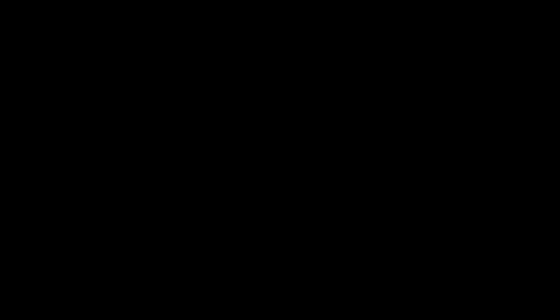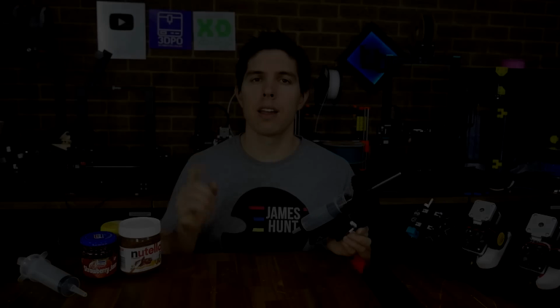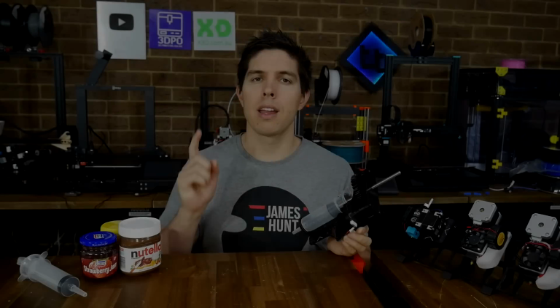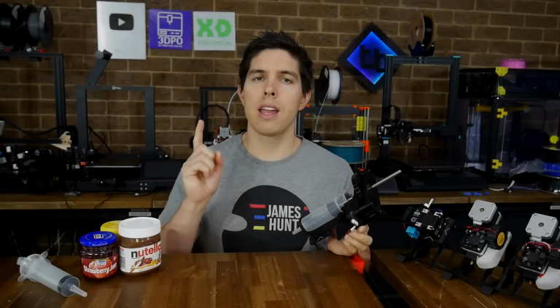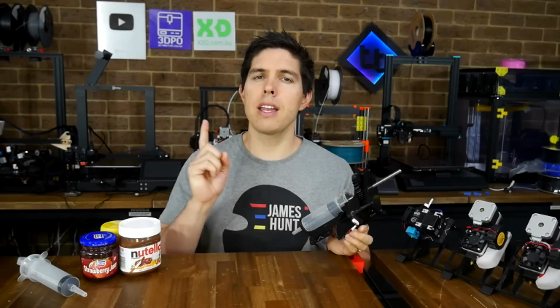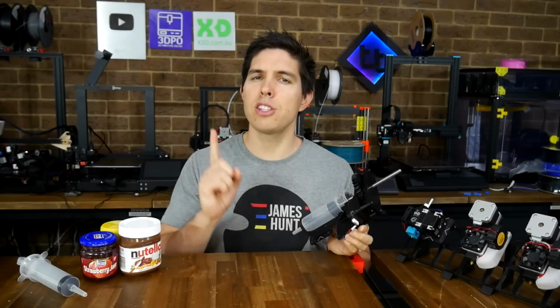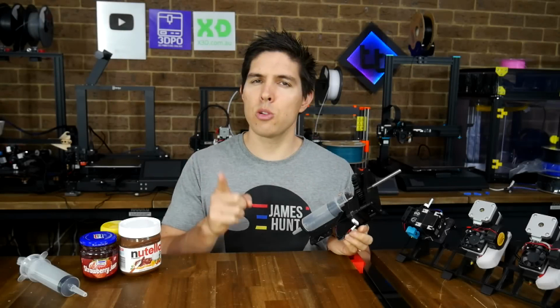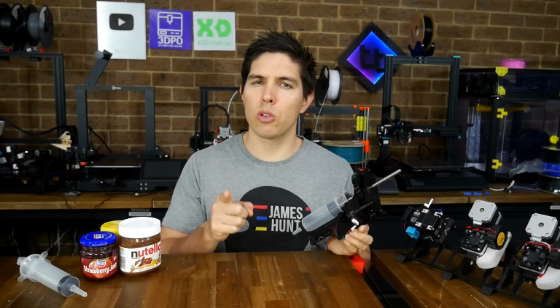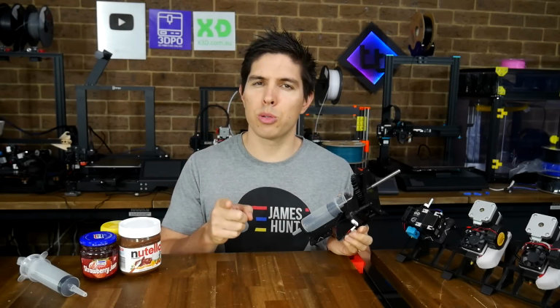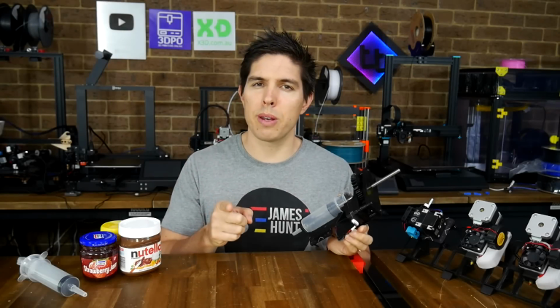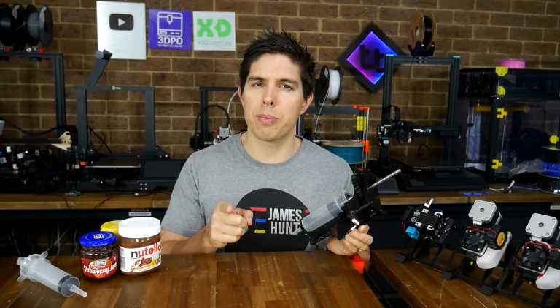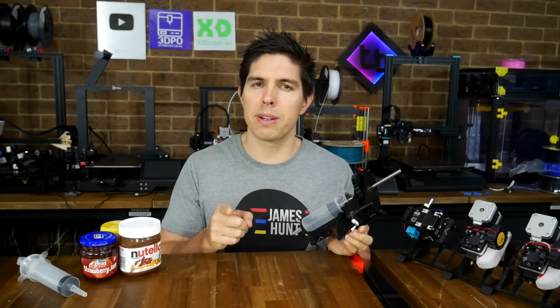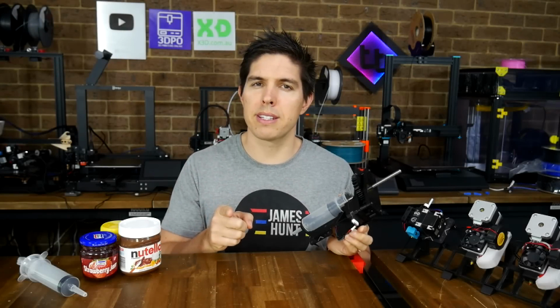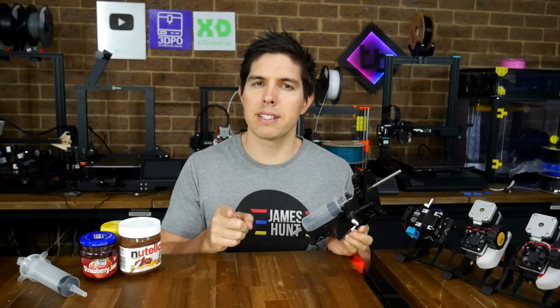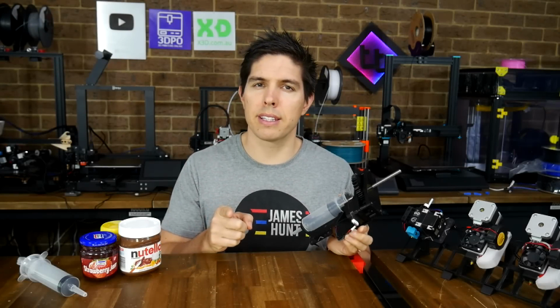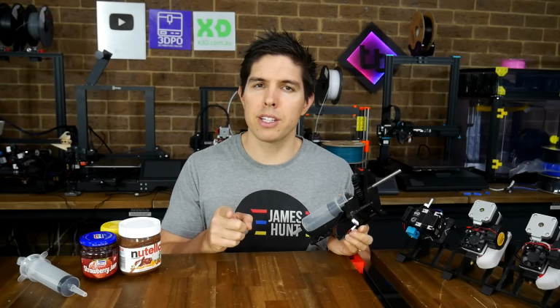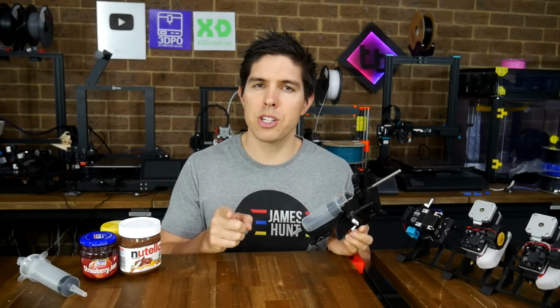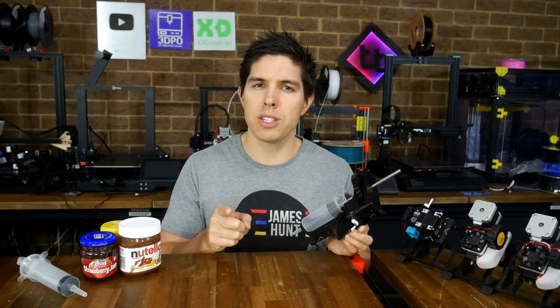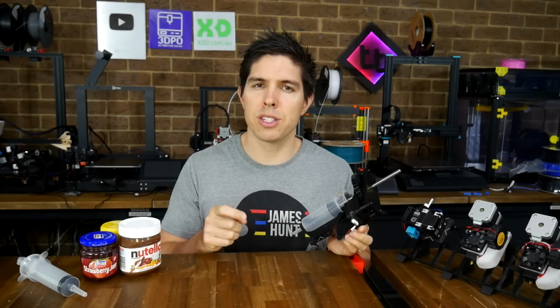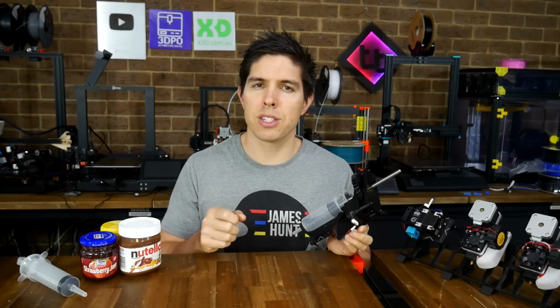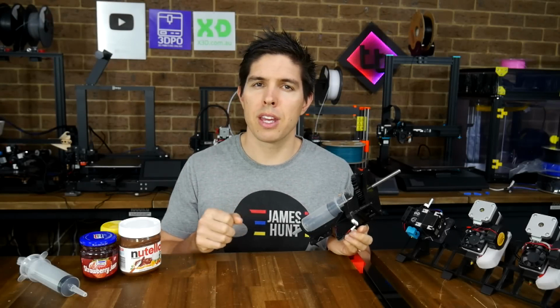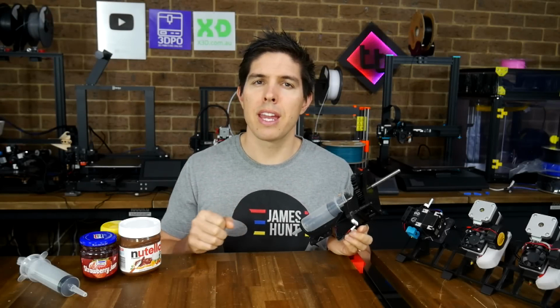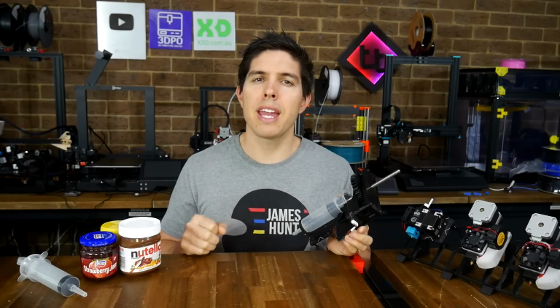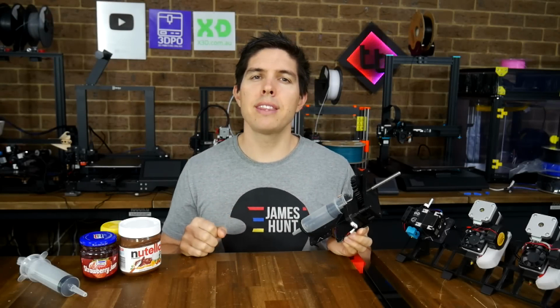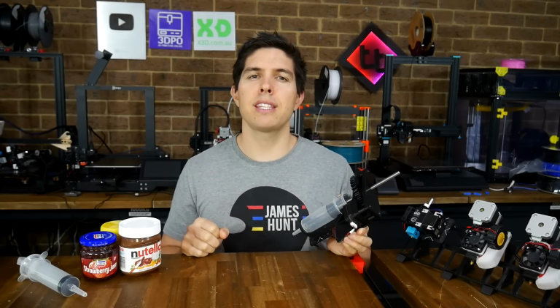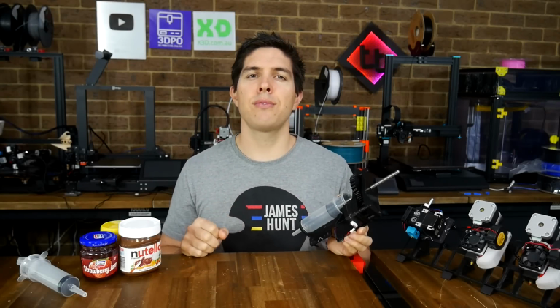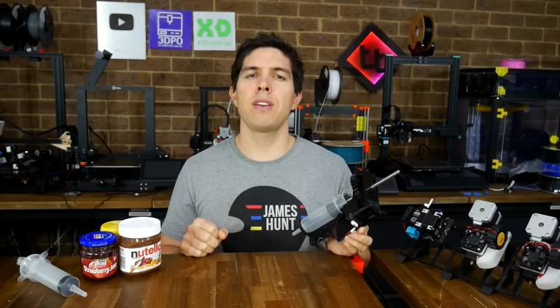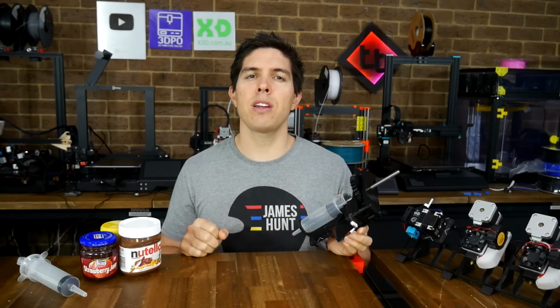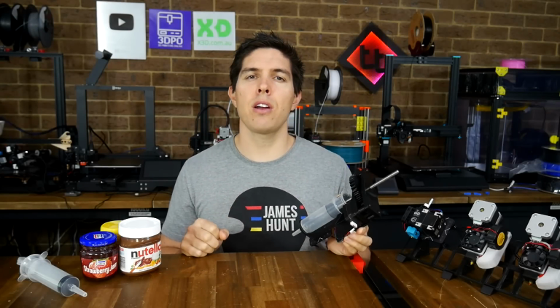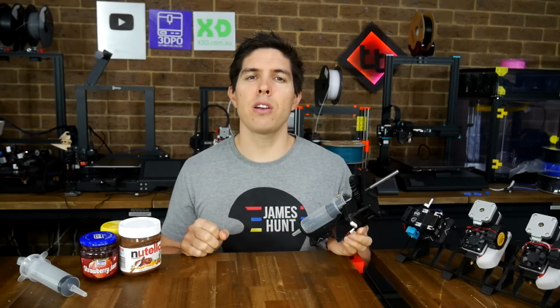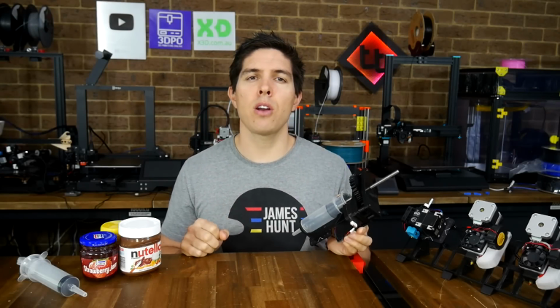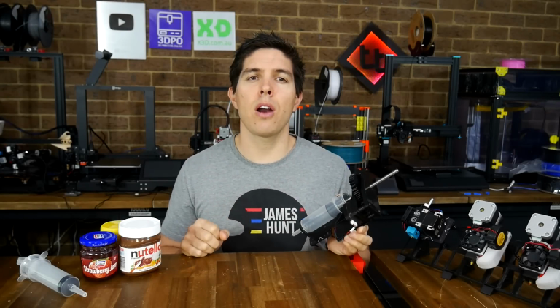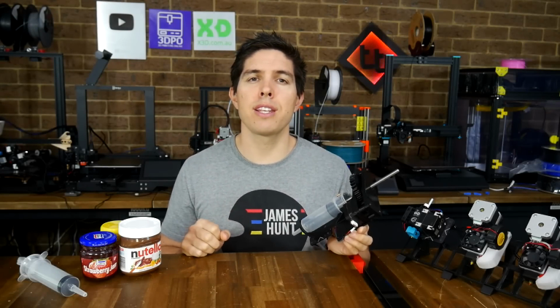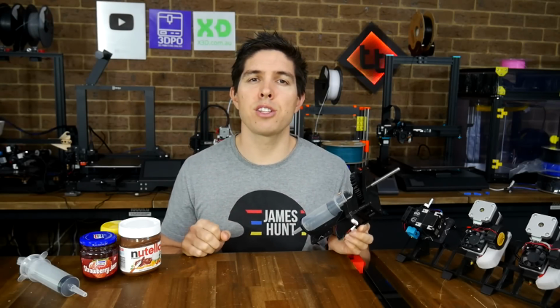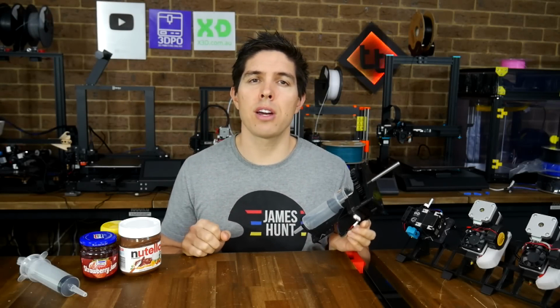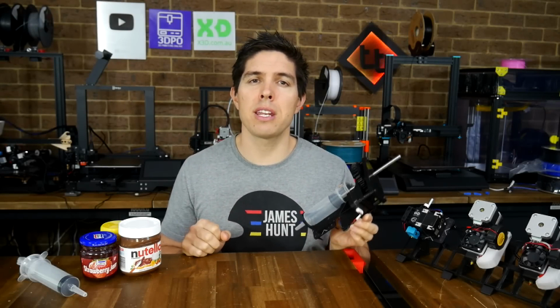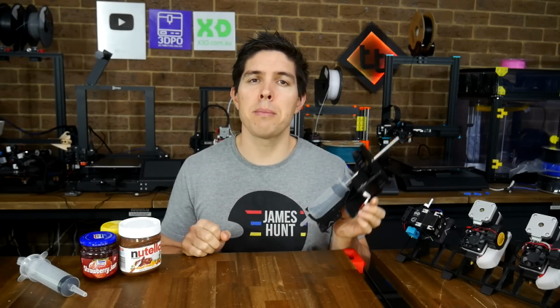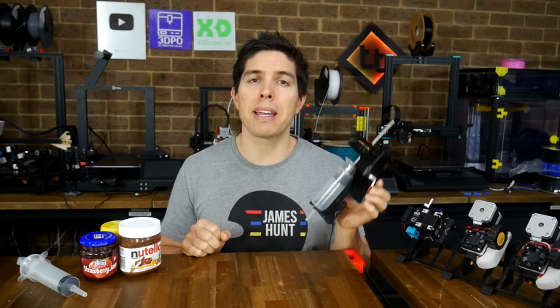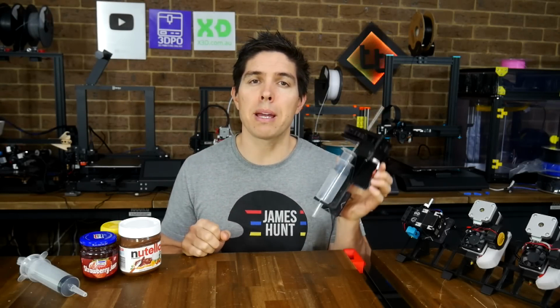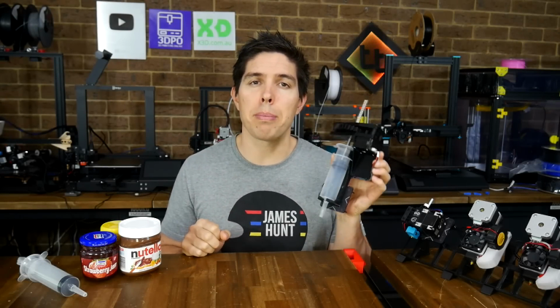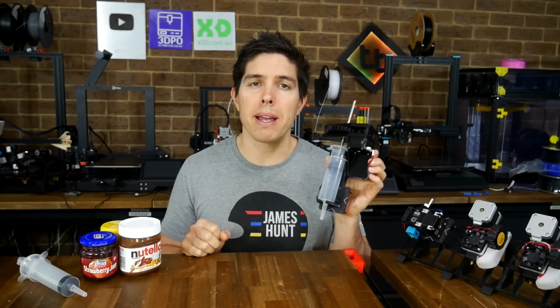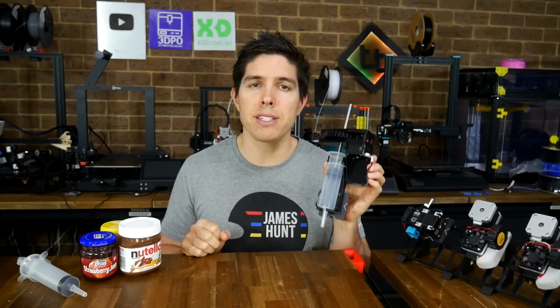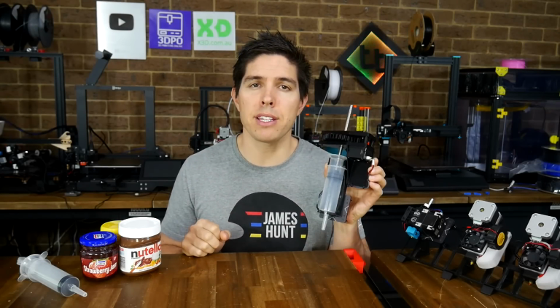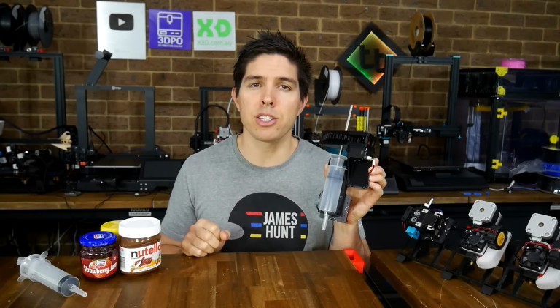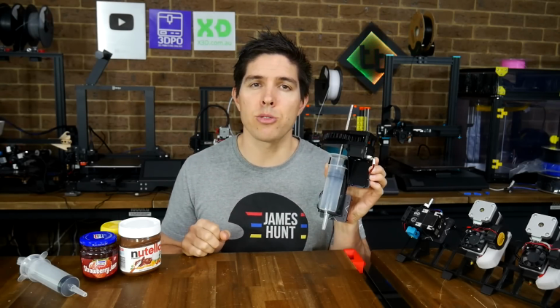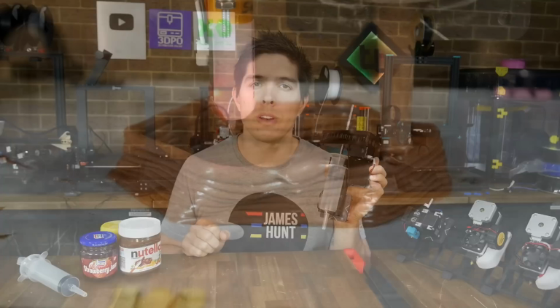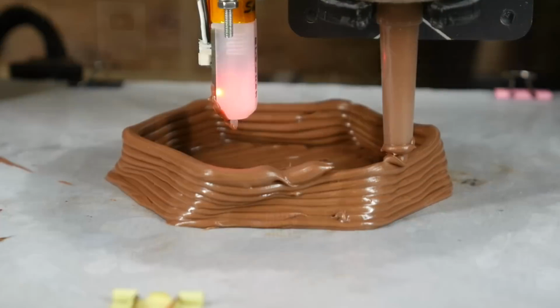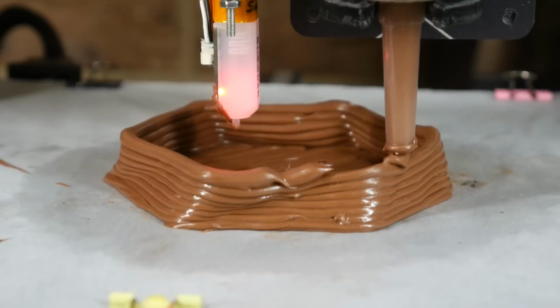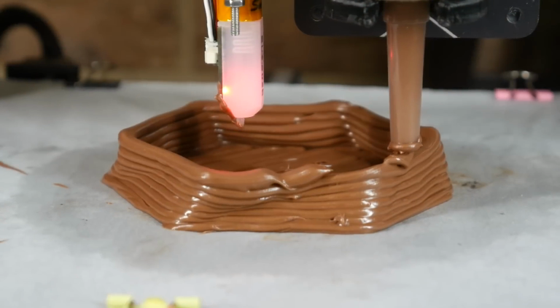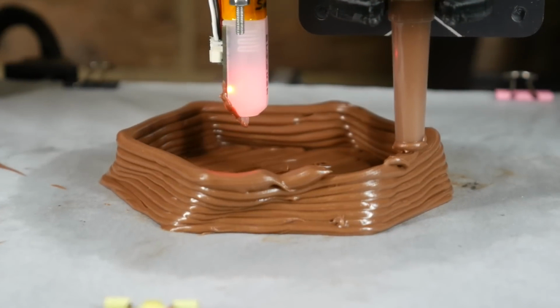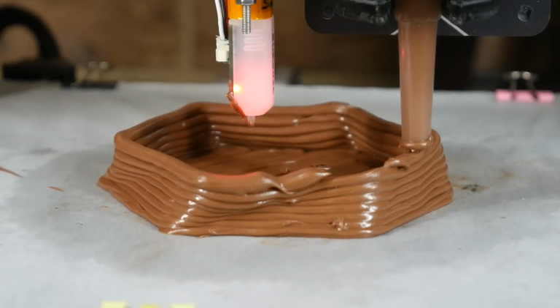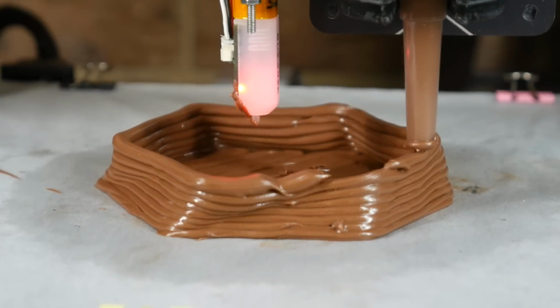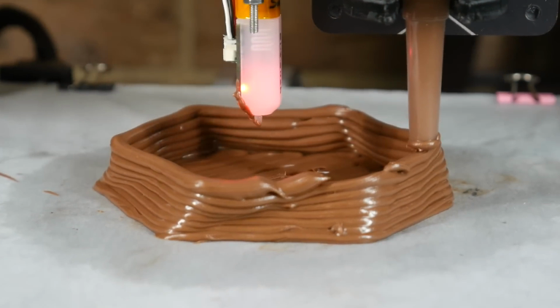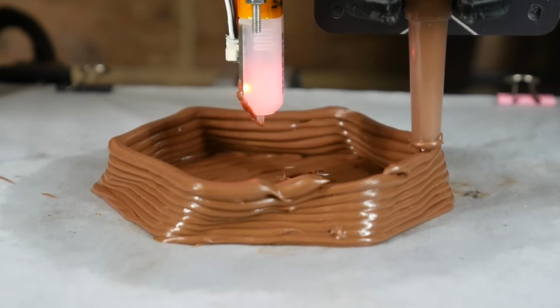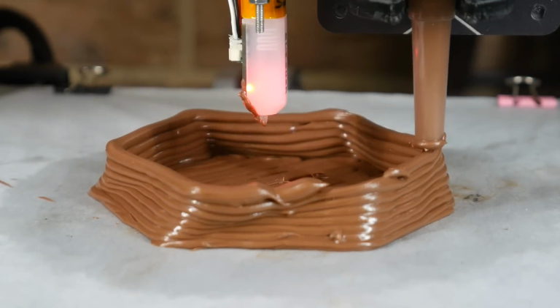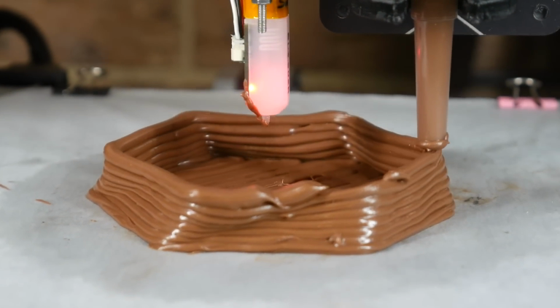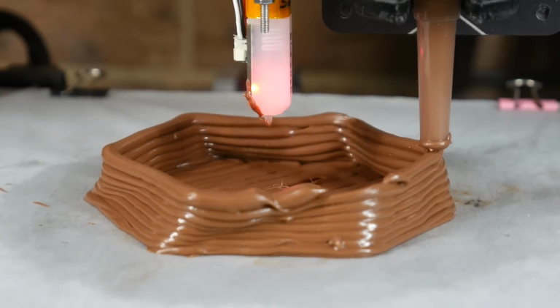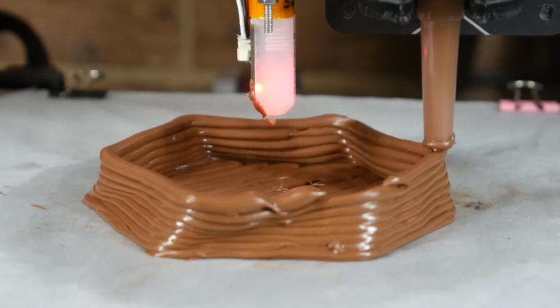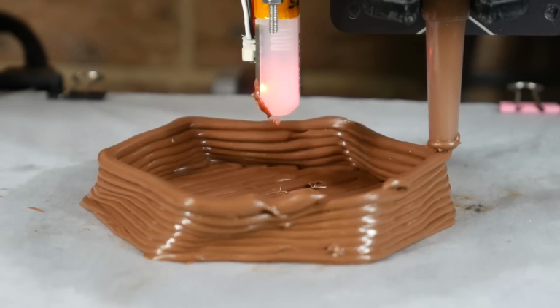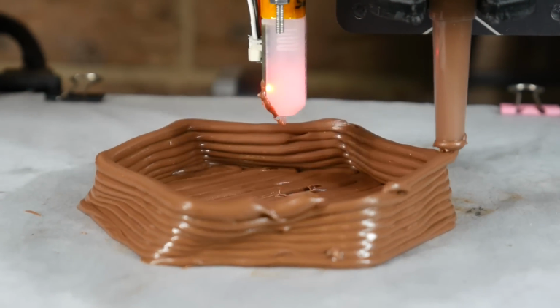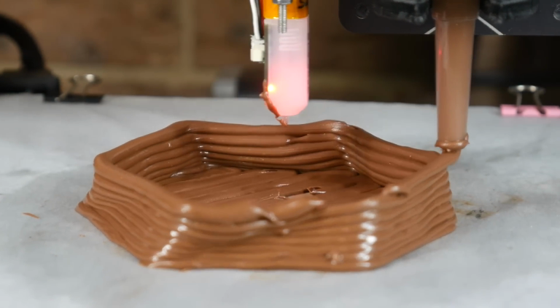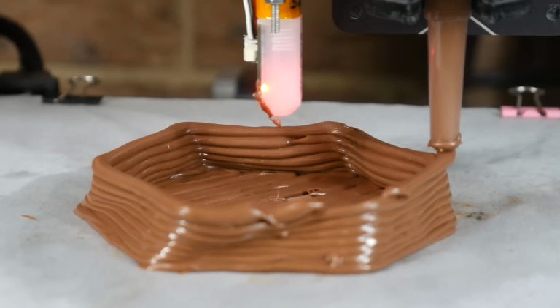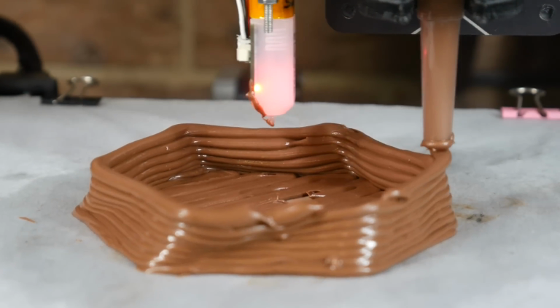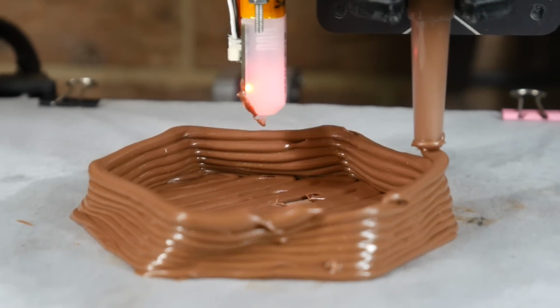Is your 3D printer delicious? In this video, I design and make a paste extruder so I can 3D print Nutella.